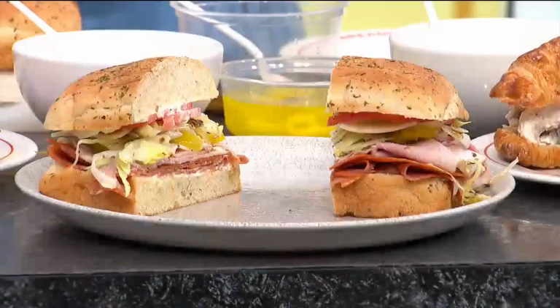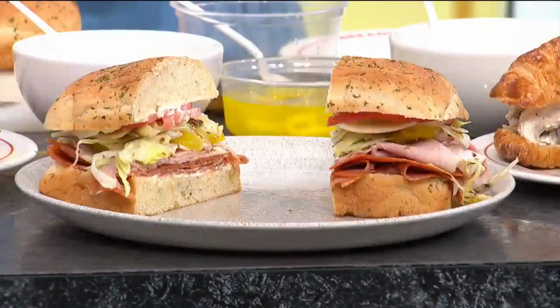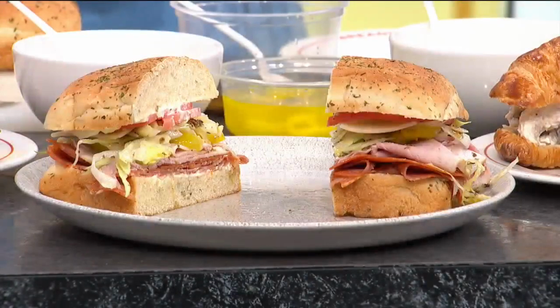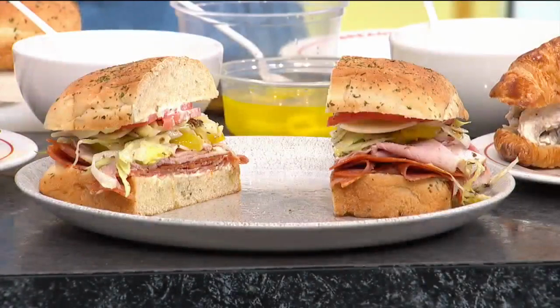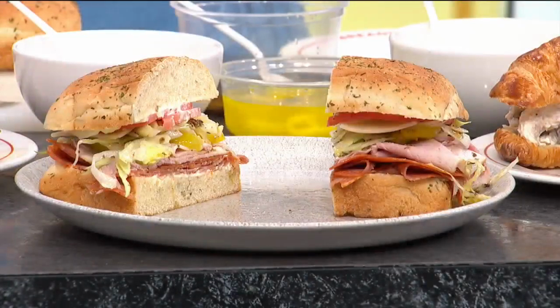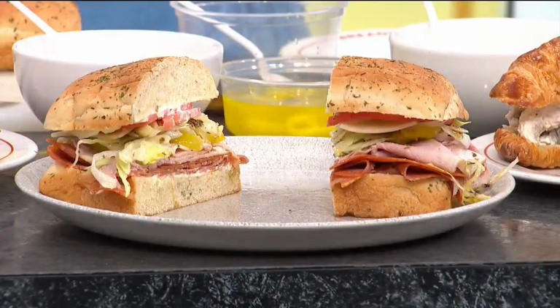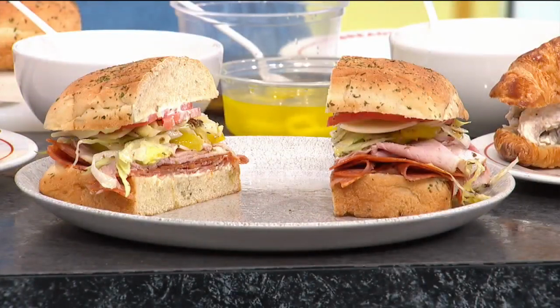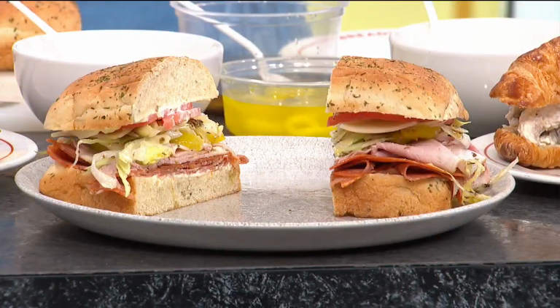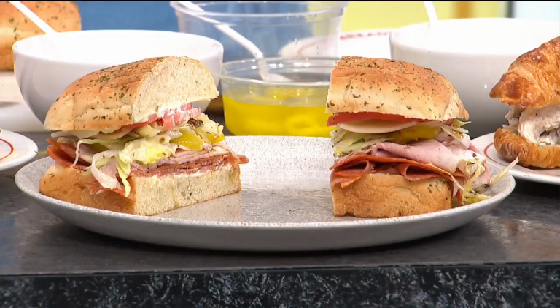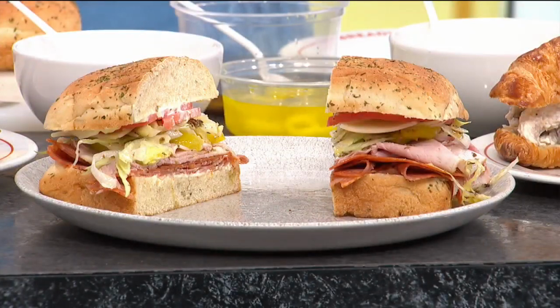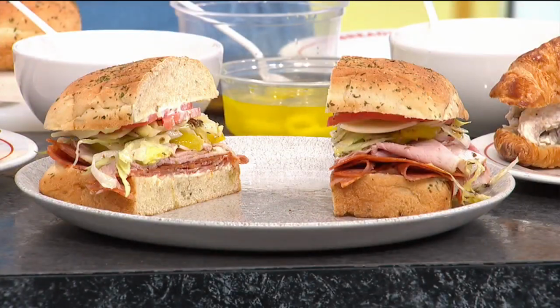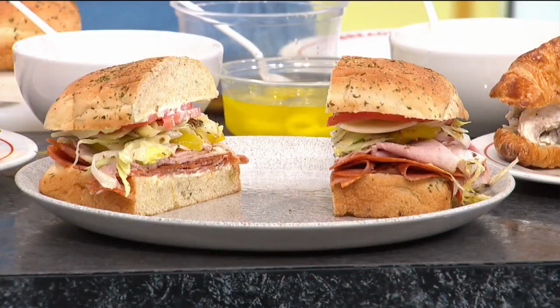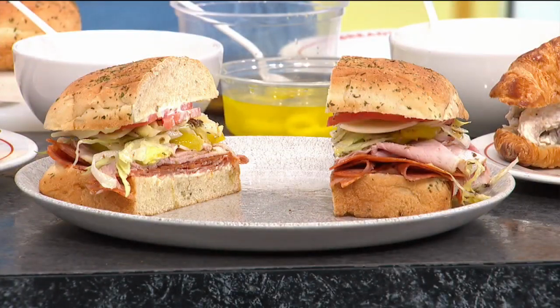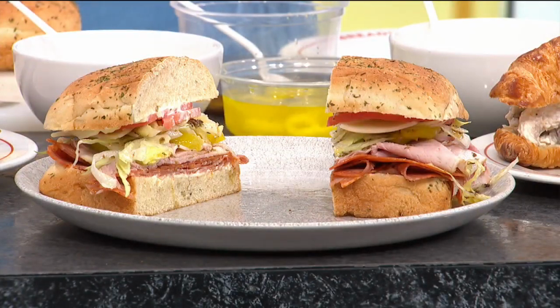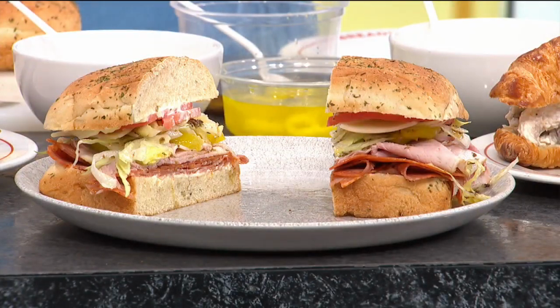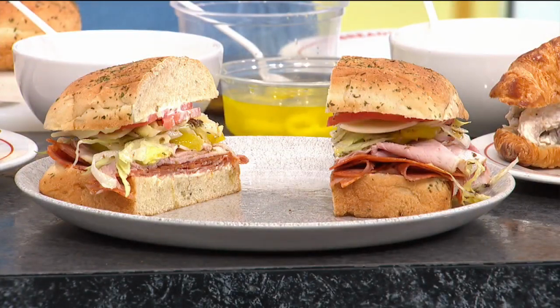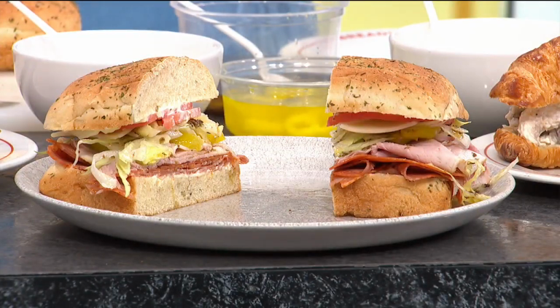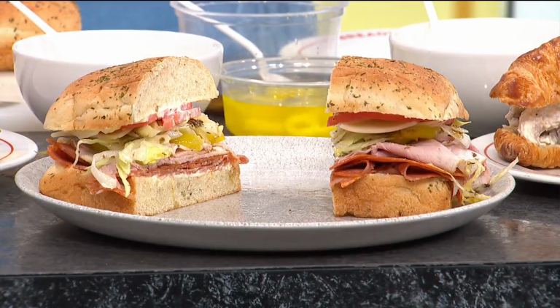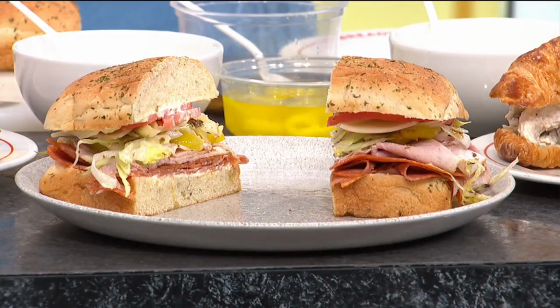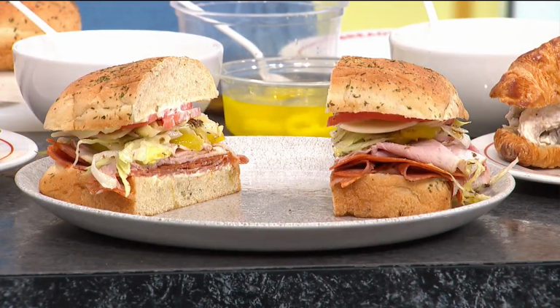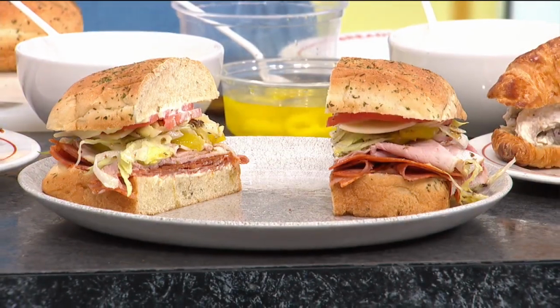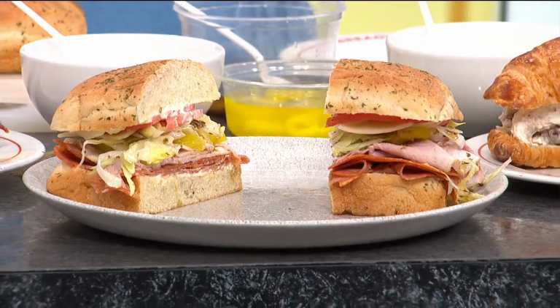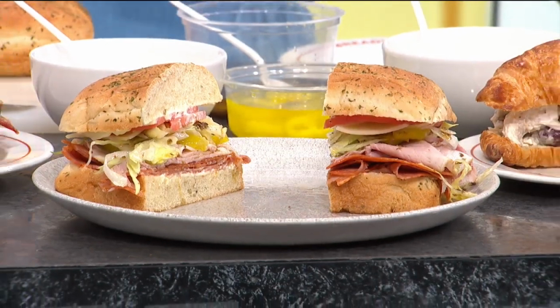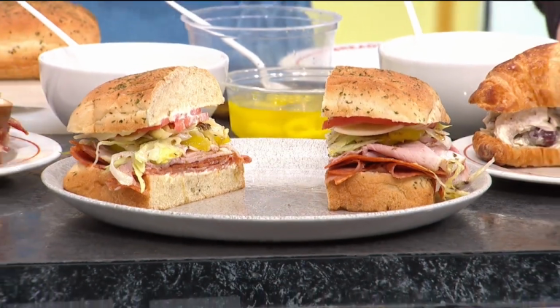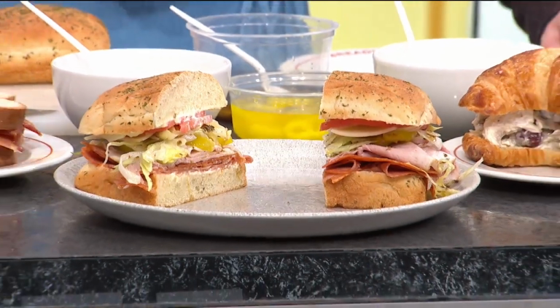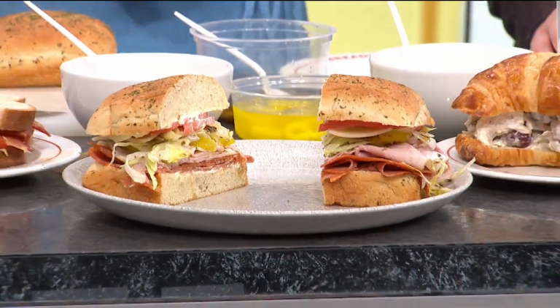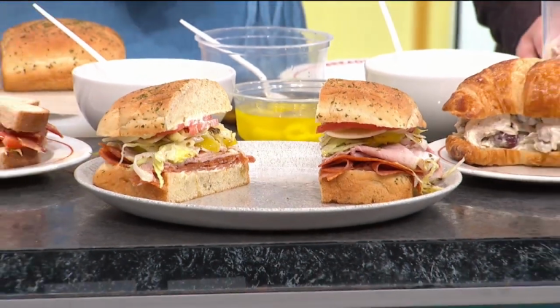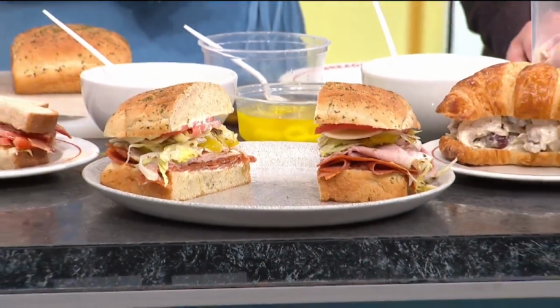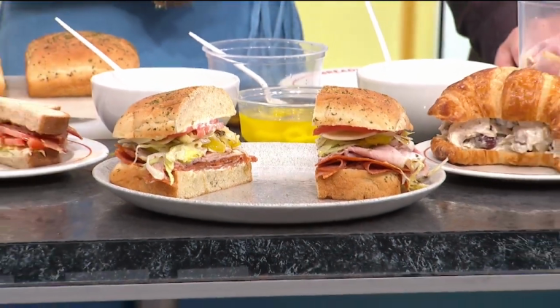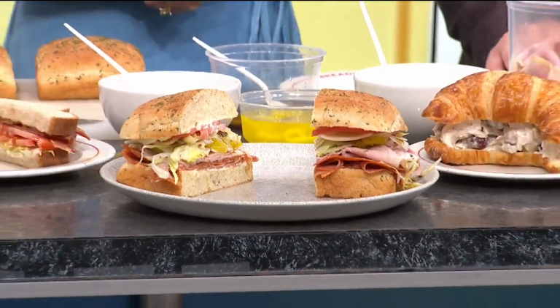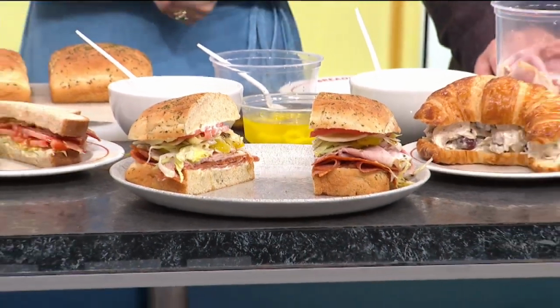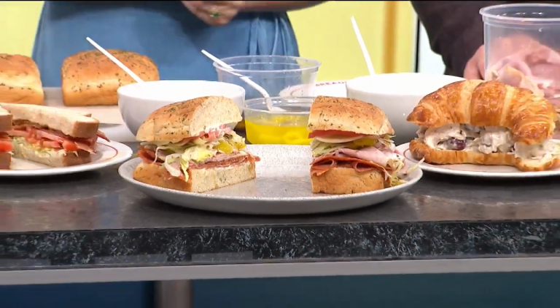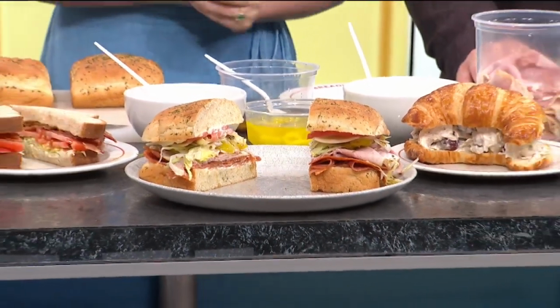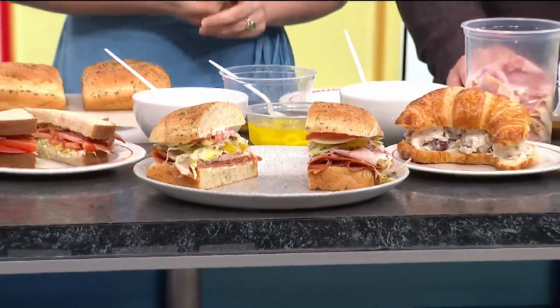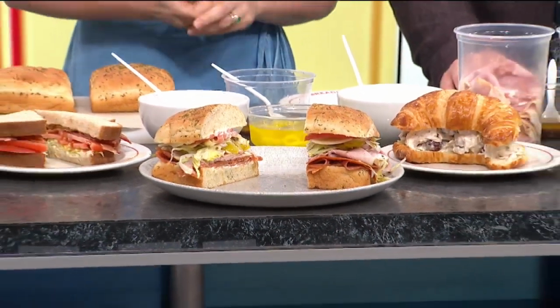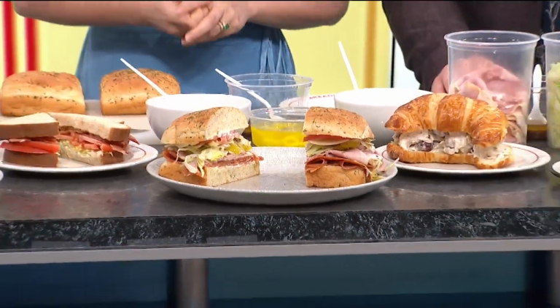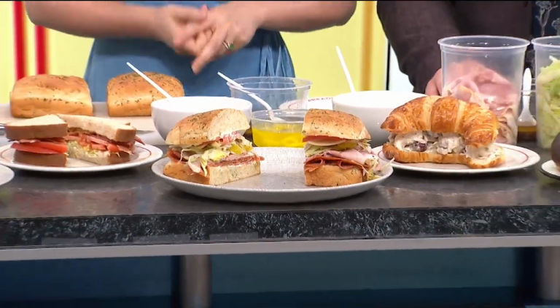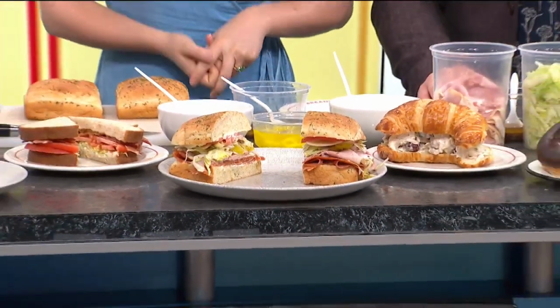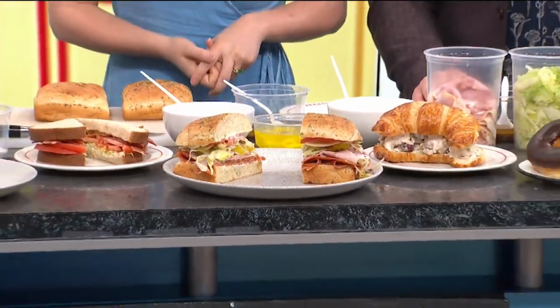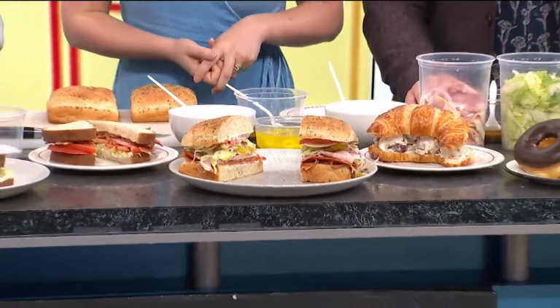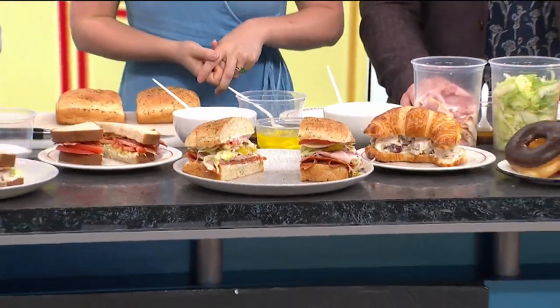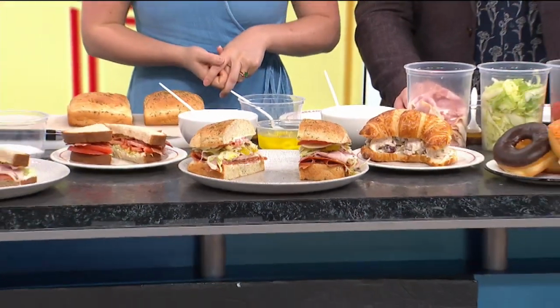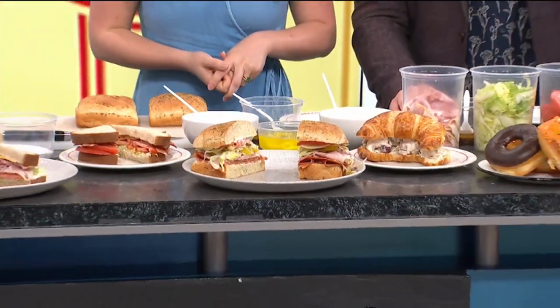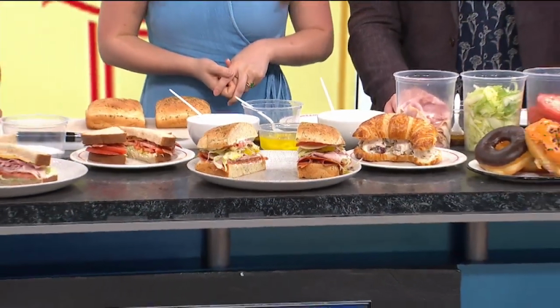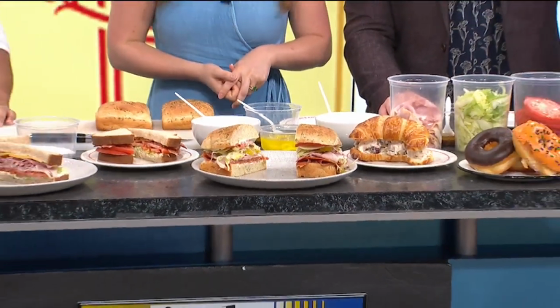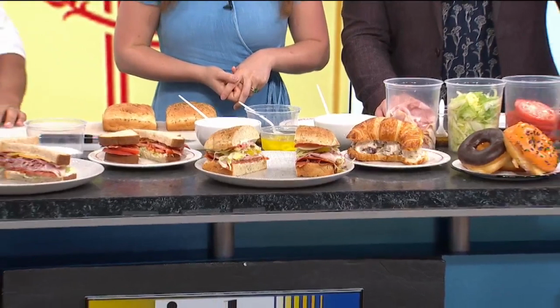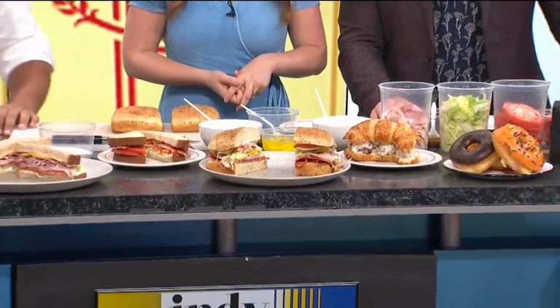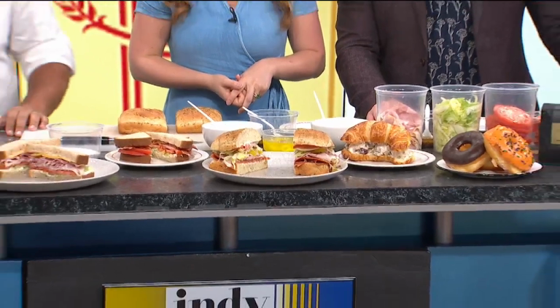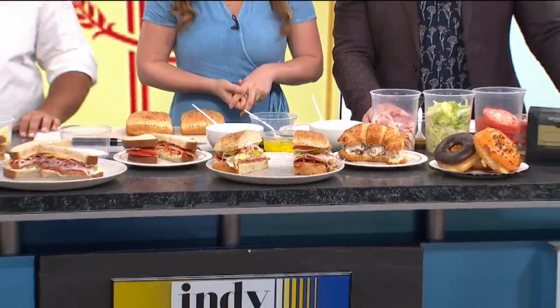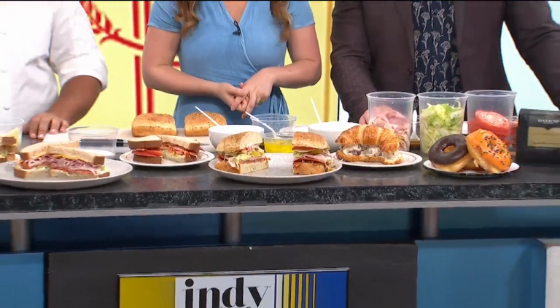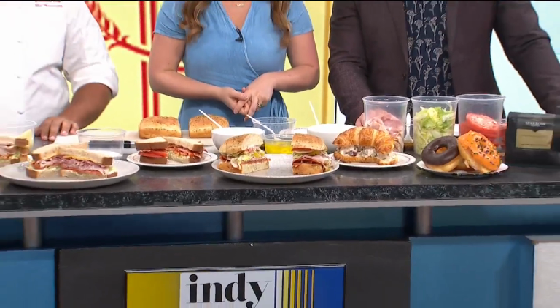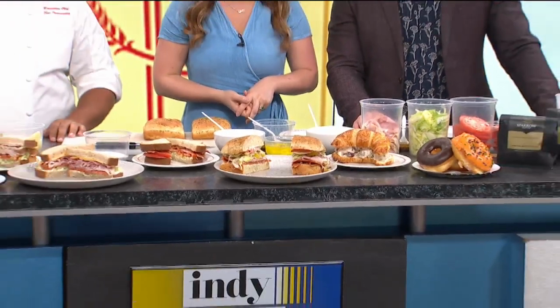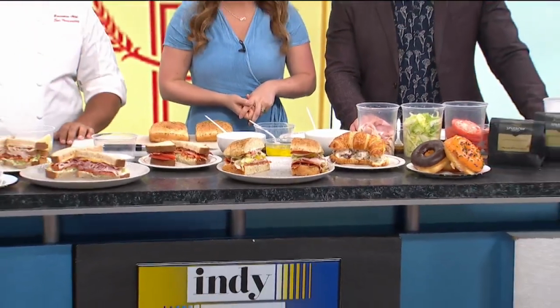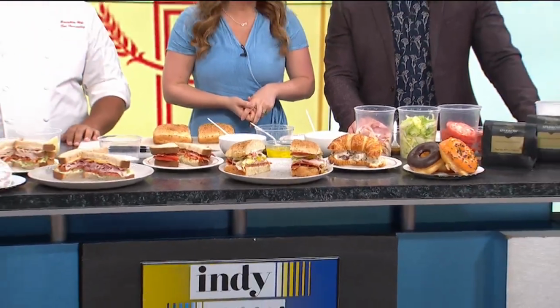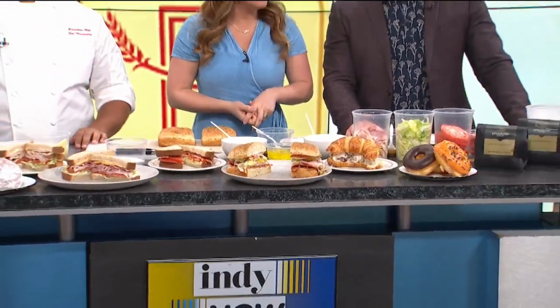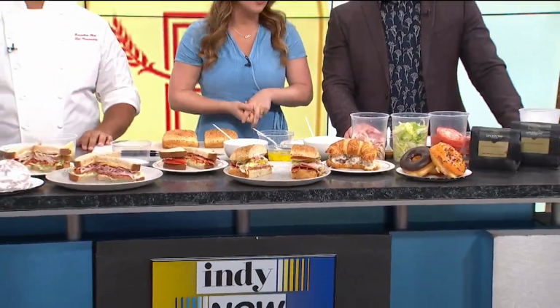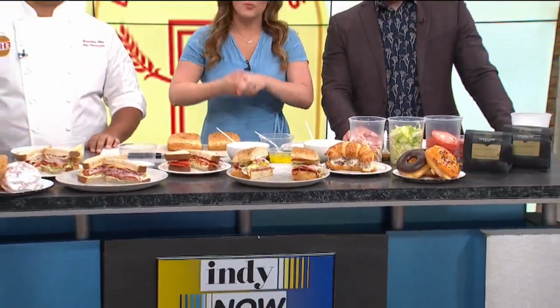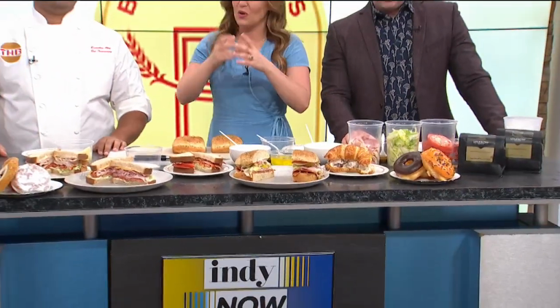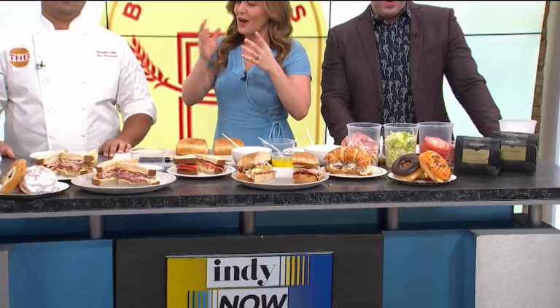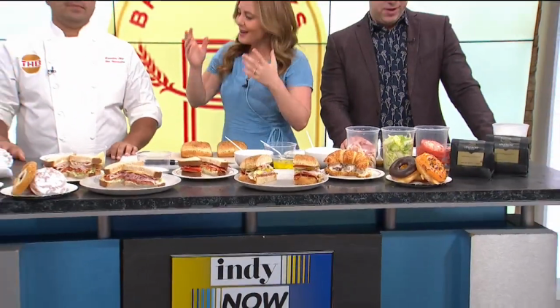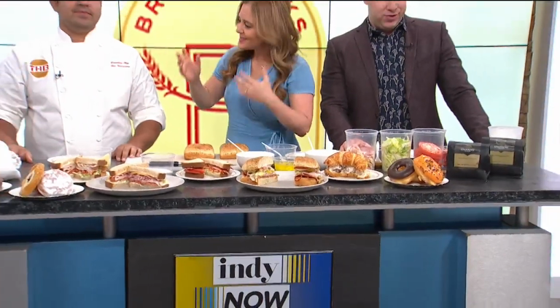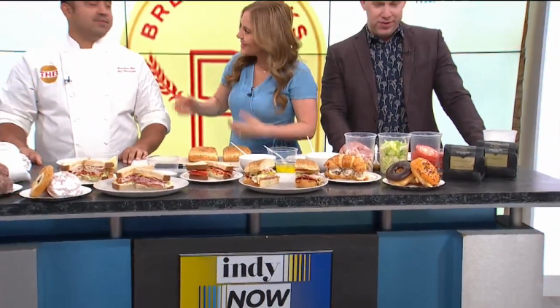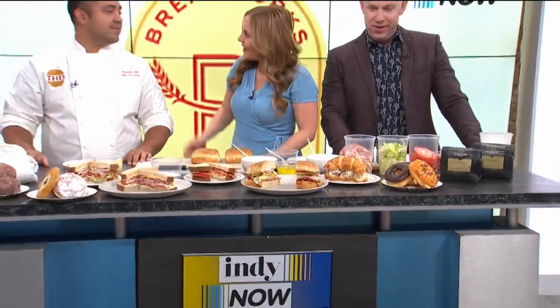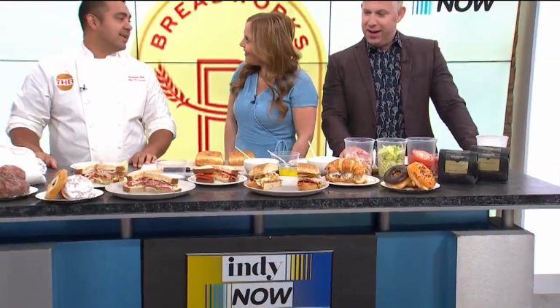We absolutely love it when our next guest is here — Chef Sal Fernandez — telling us what's new on the menu at Breadworks in Broad Ripple and so much more. Hi Sal.